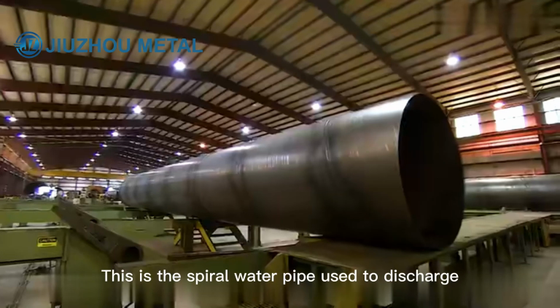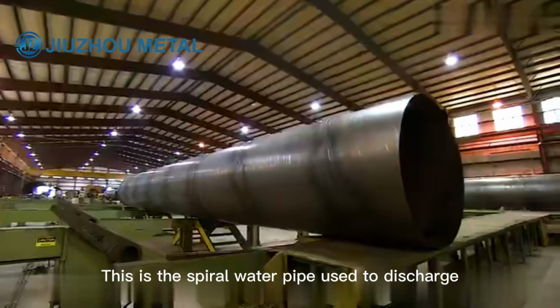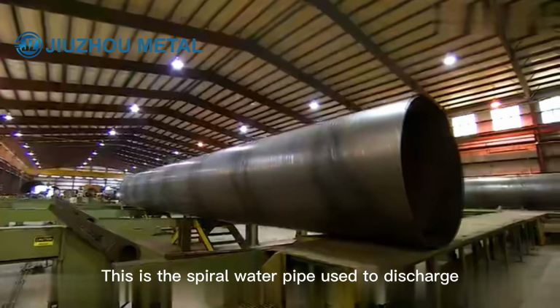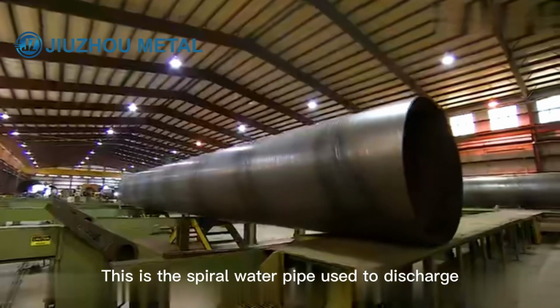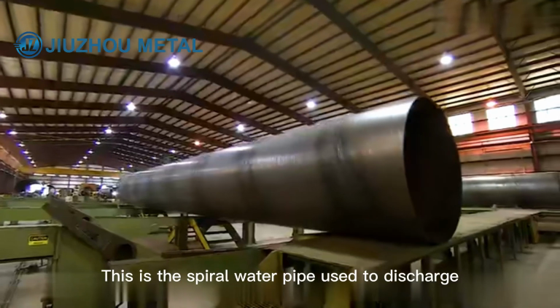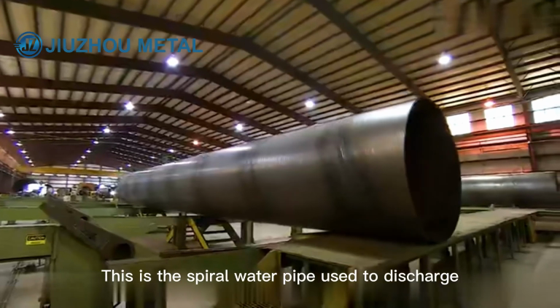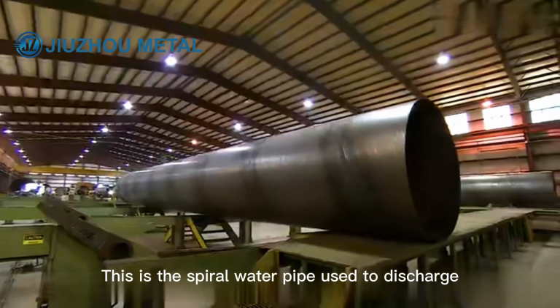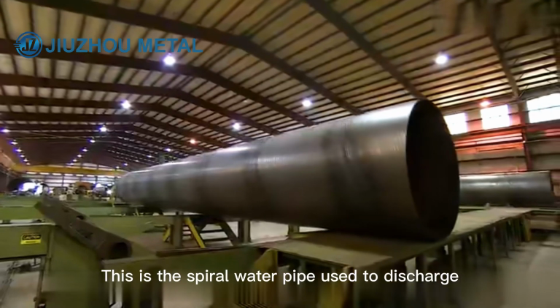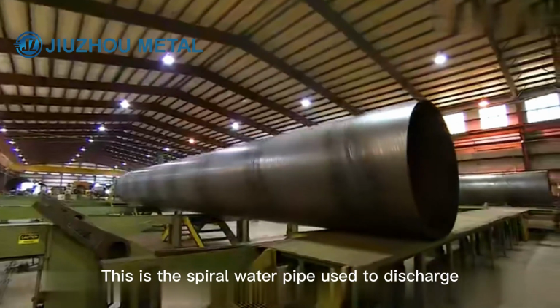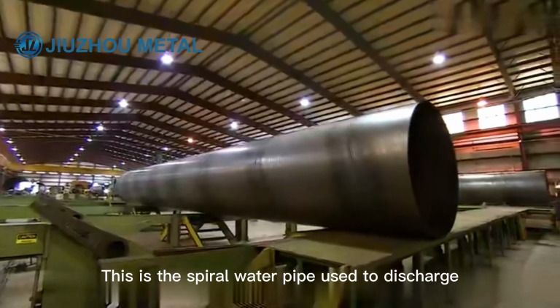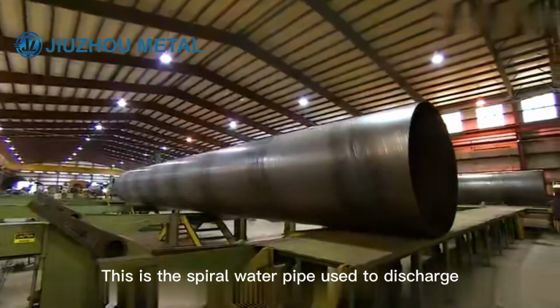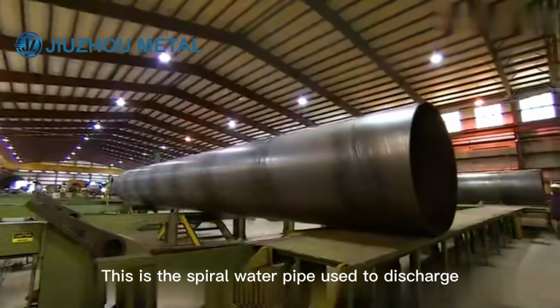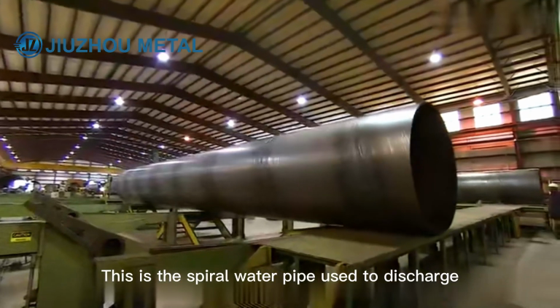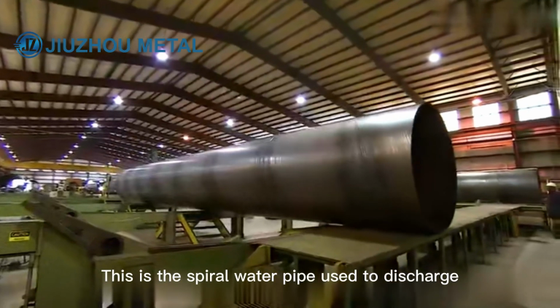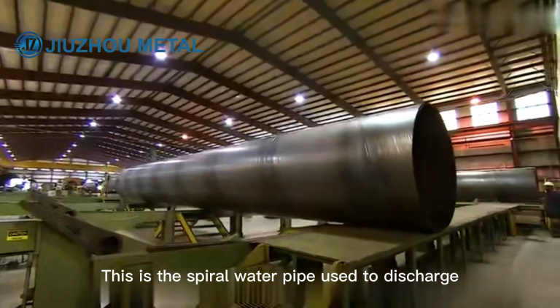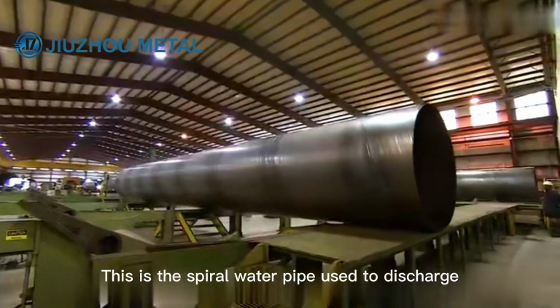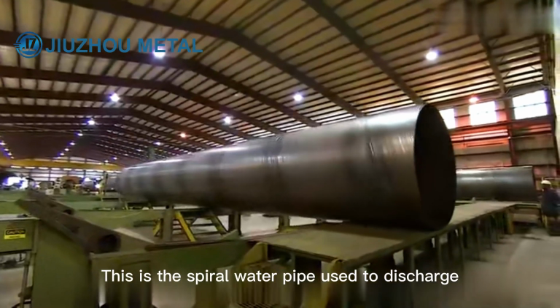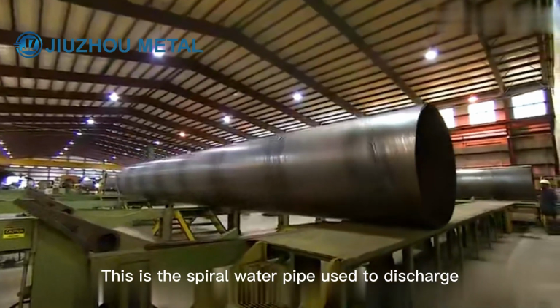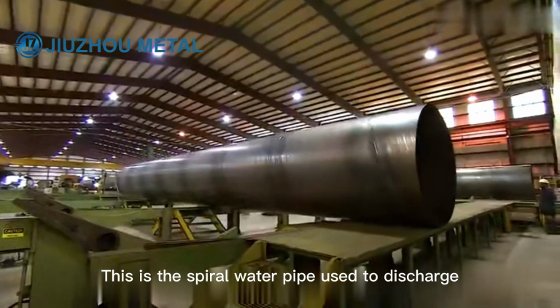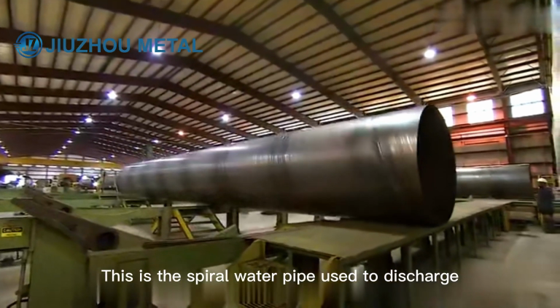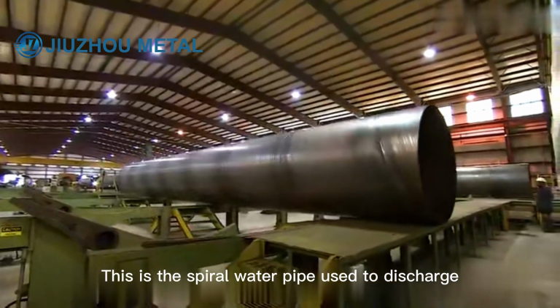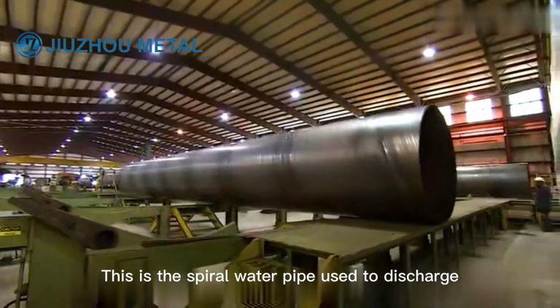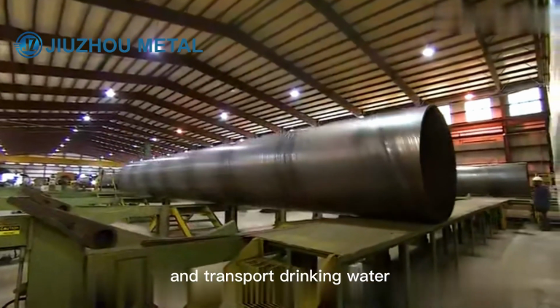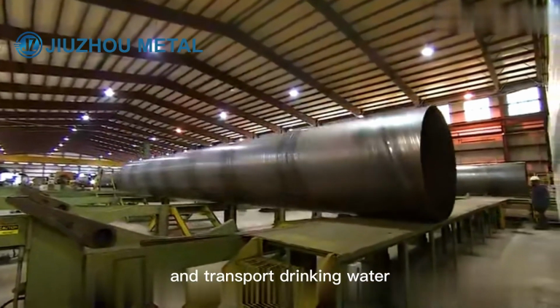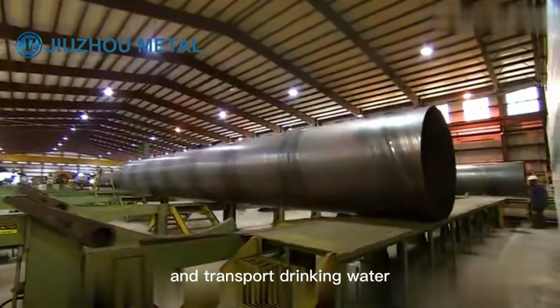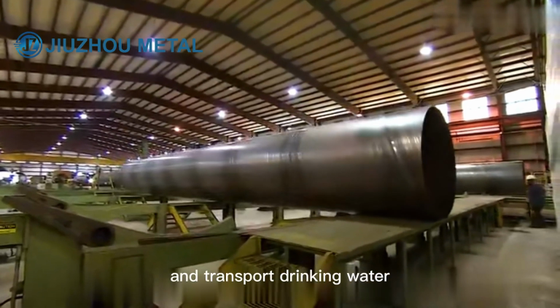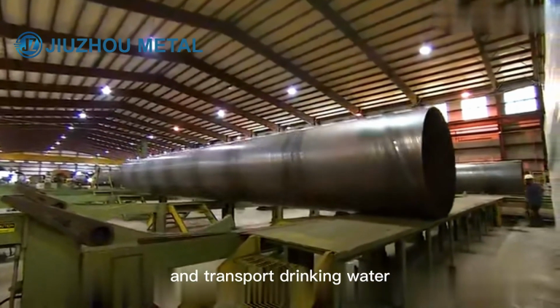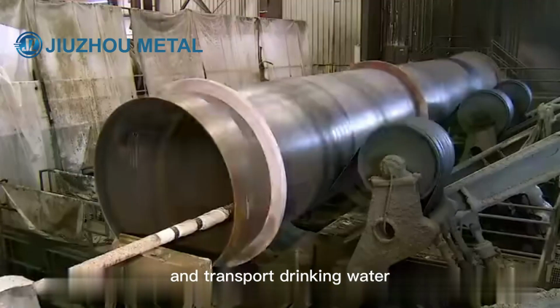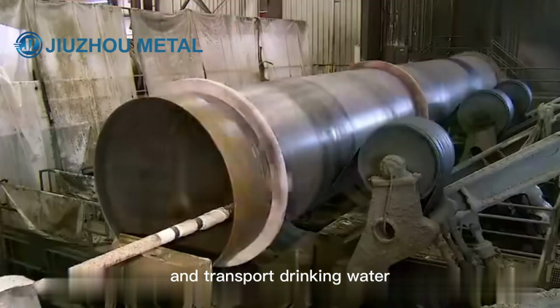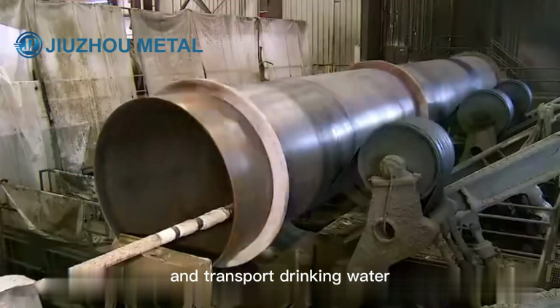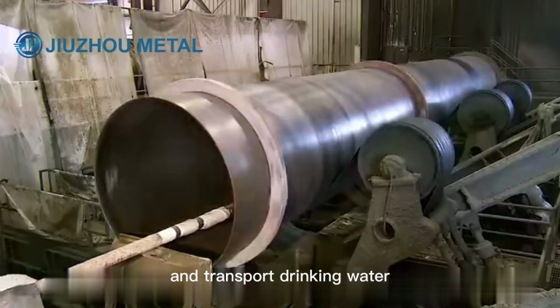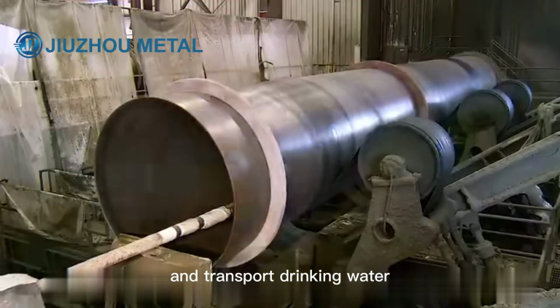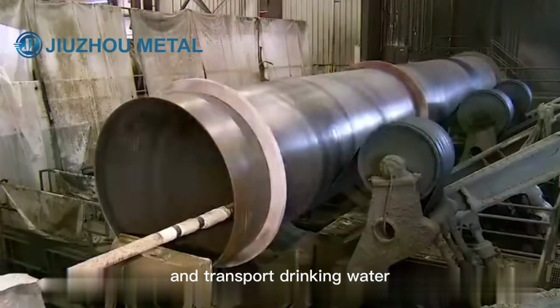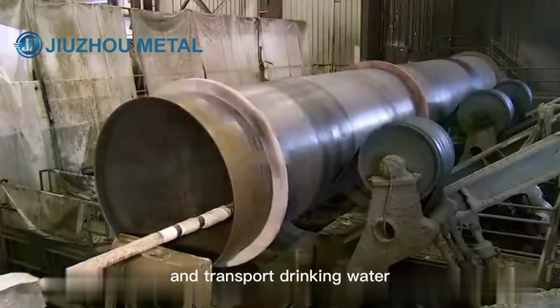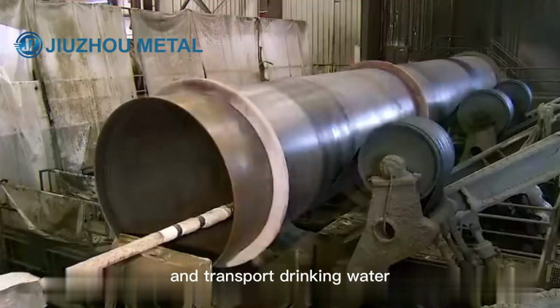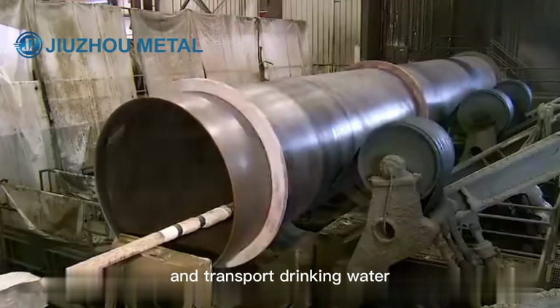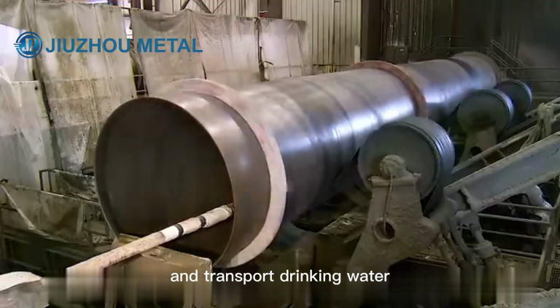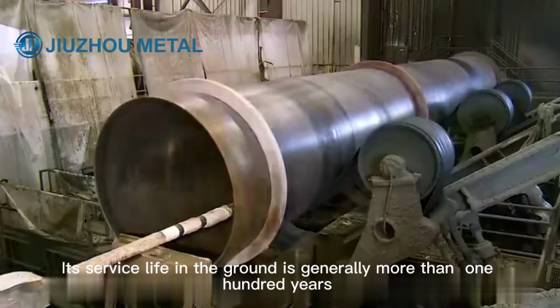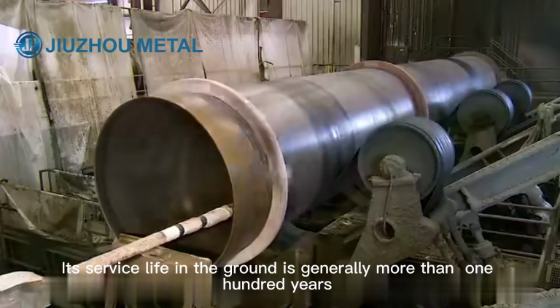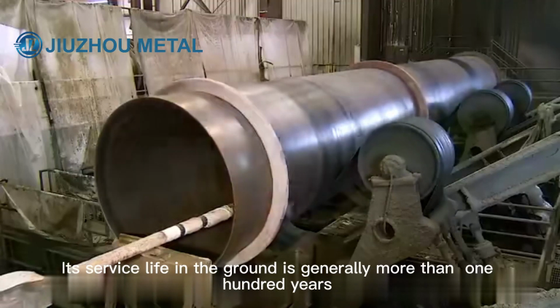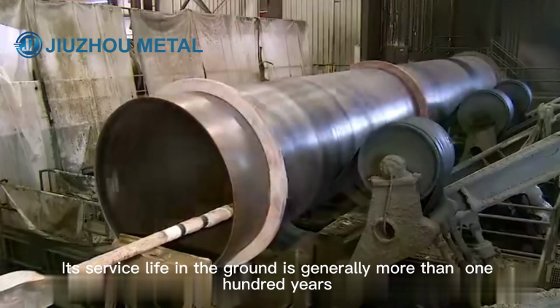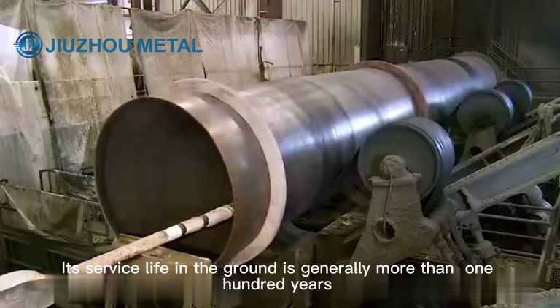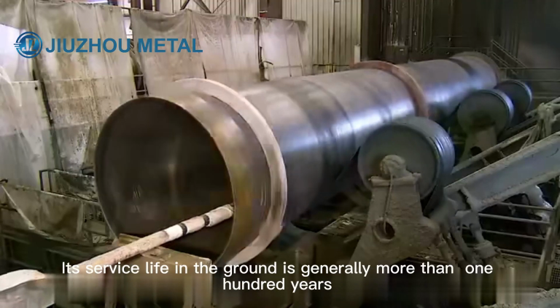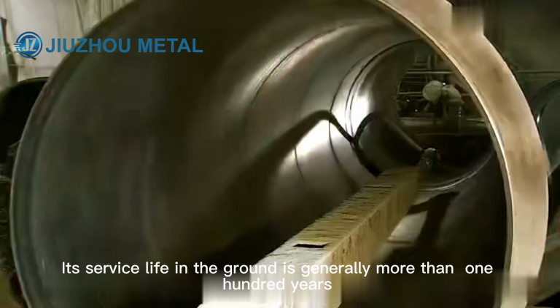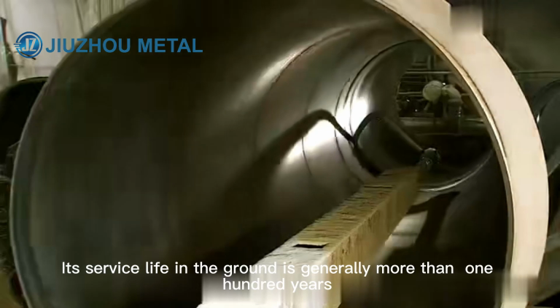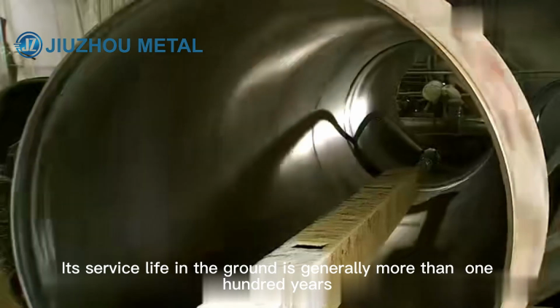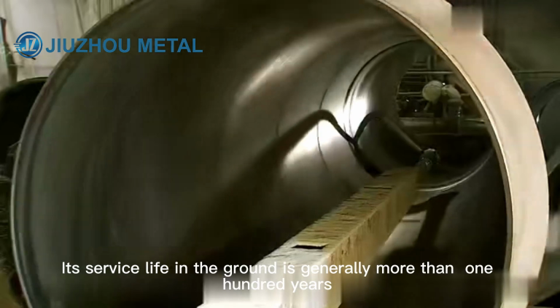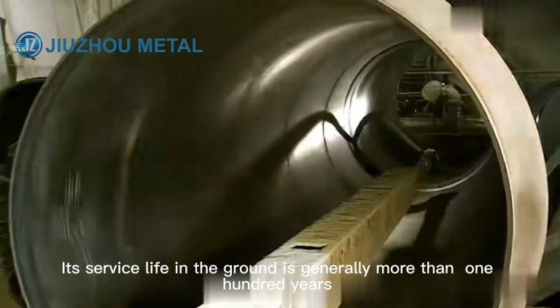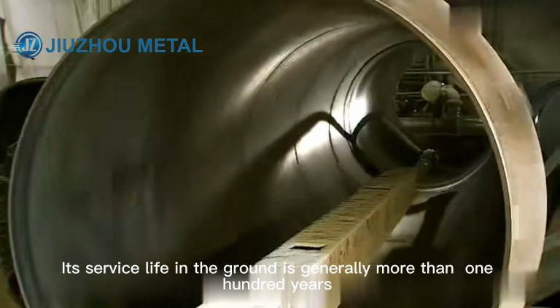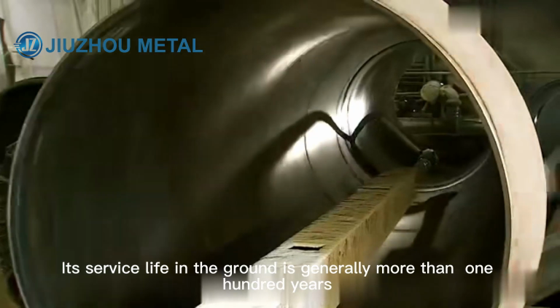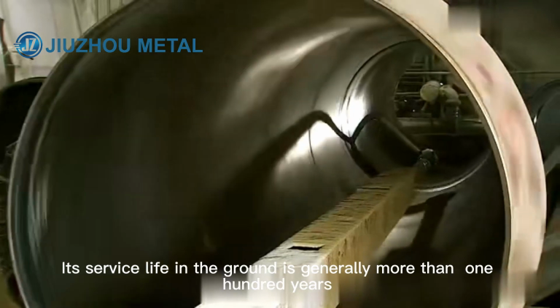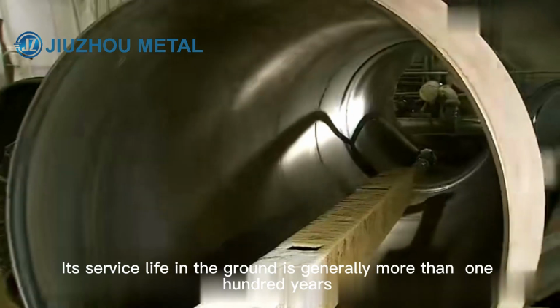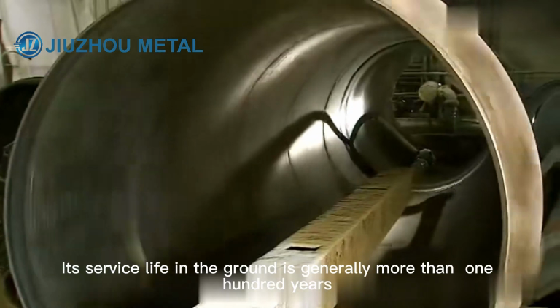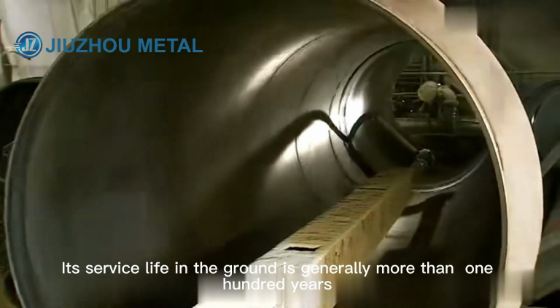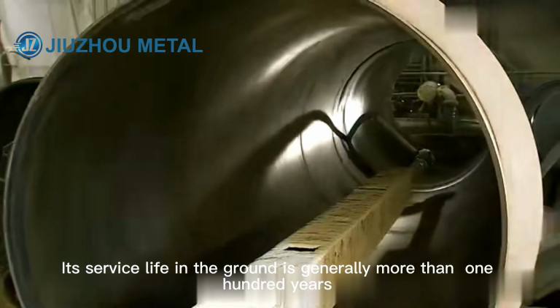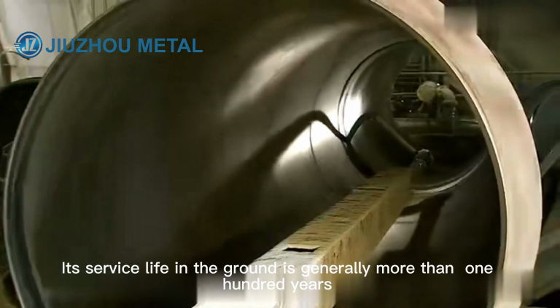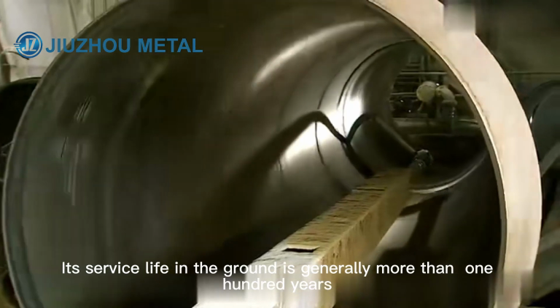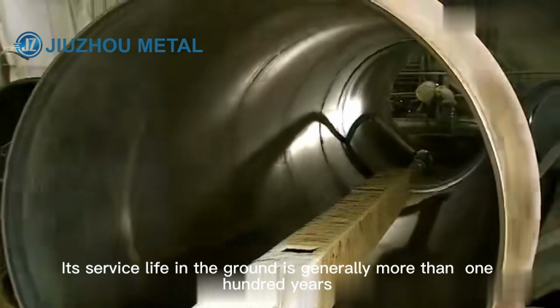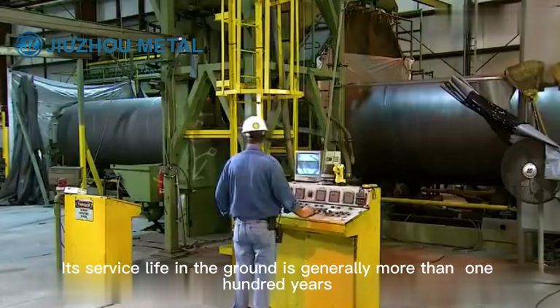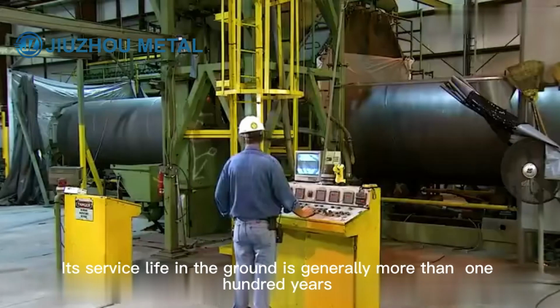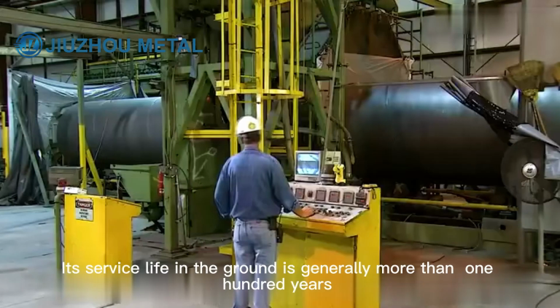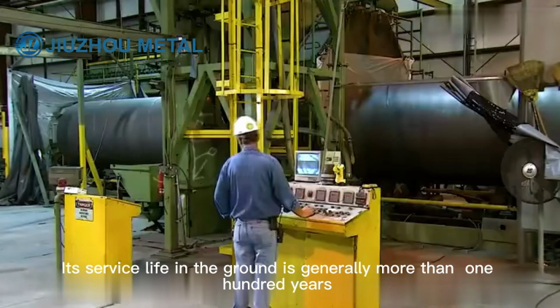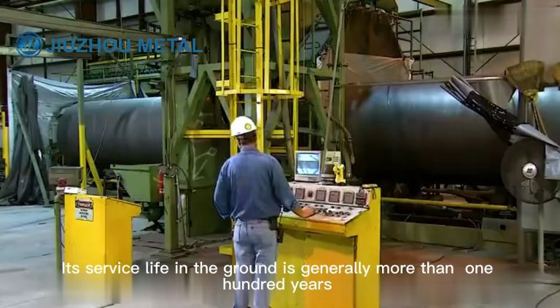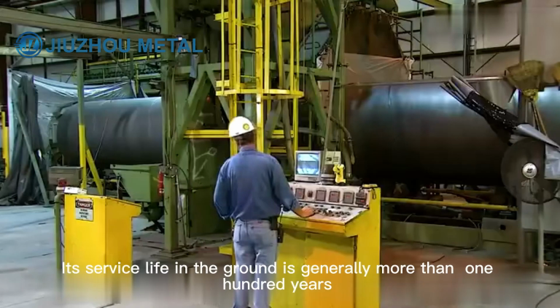This is the spiral water pipe used to discharge and transport drinking water. Its service life in the ground is generally more than 100 years.